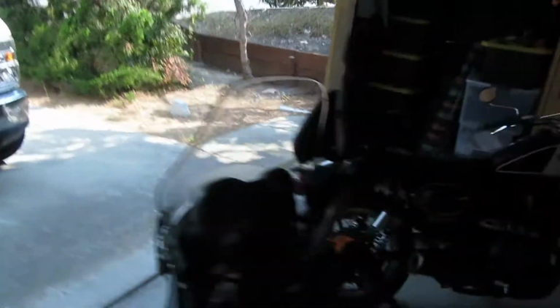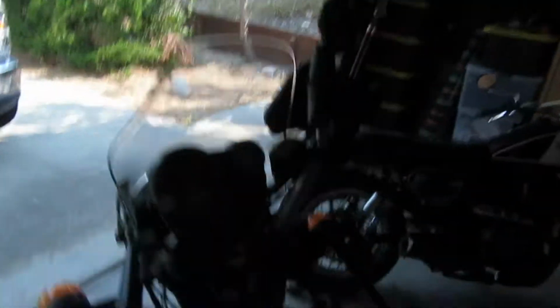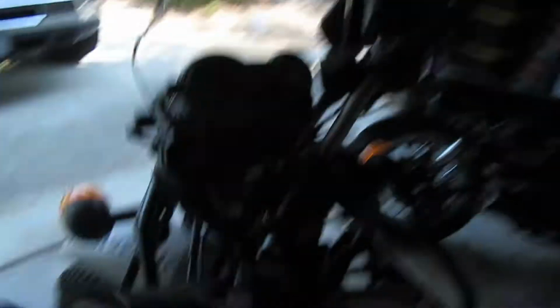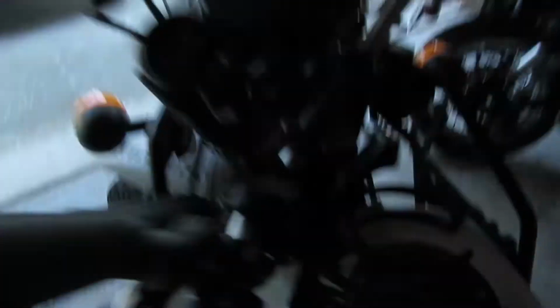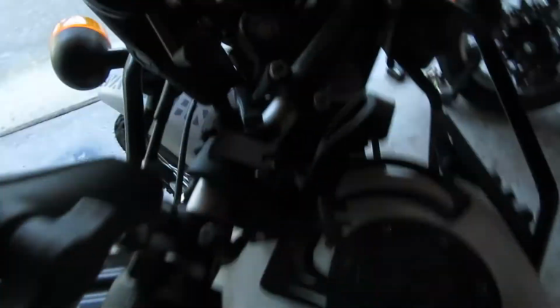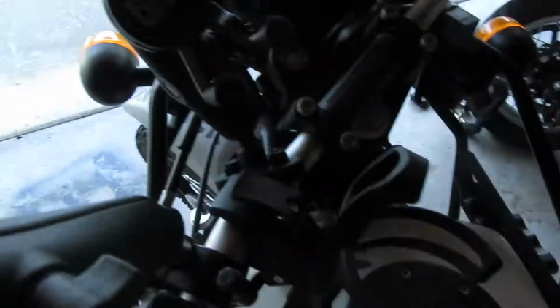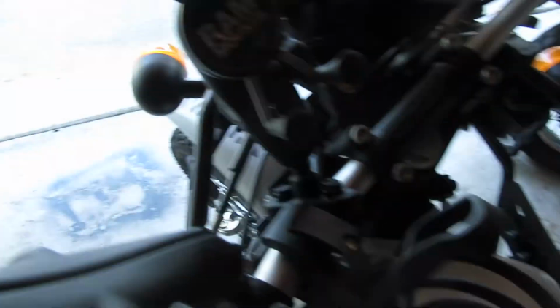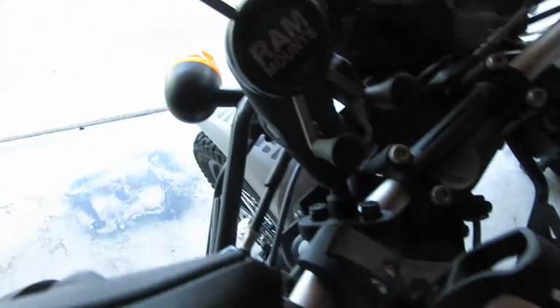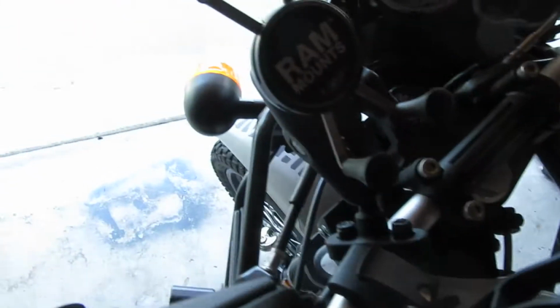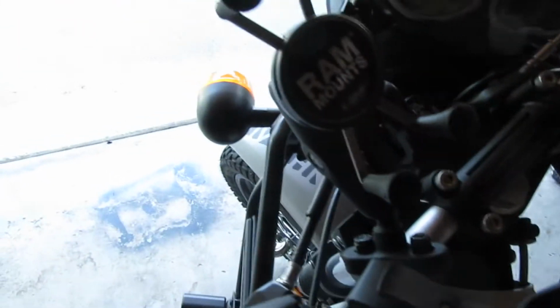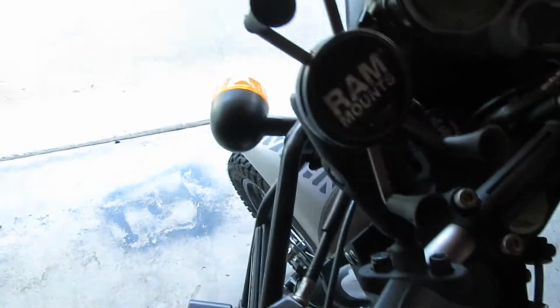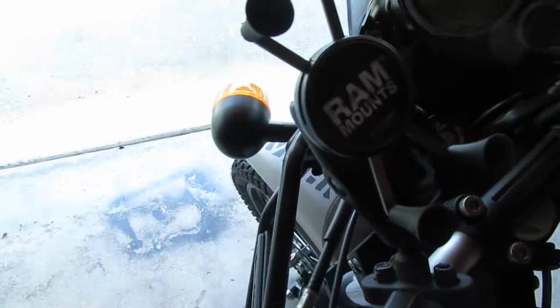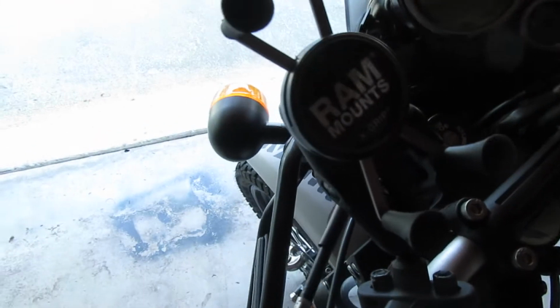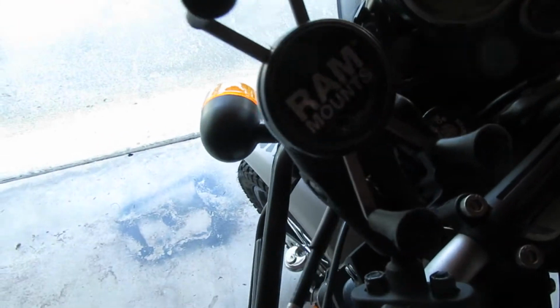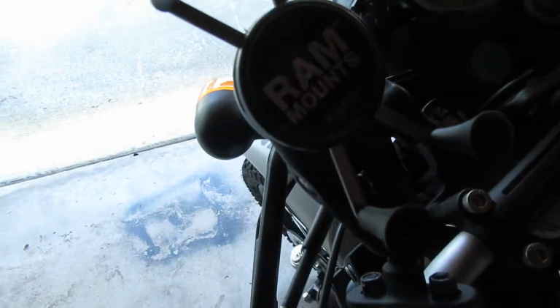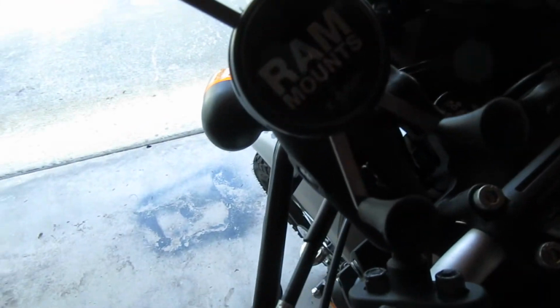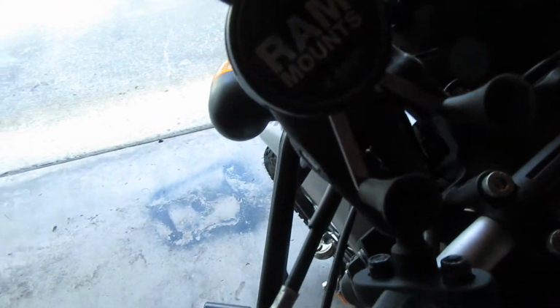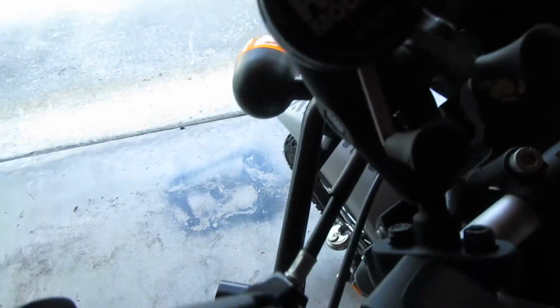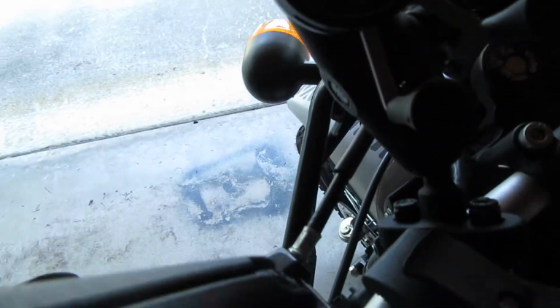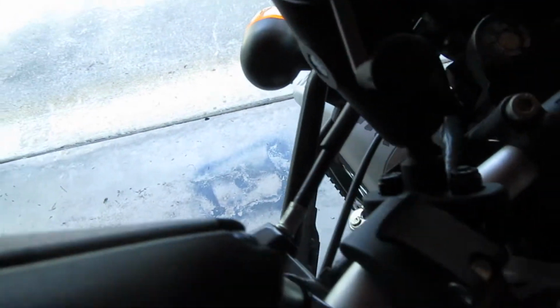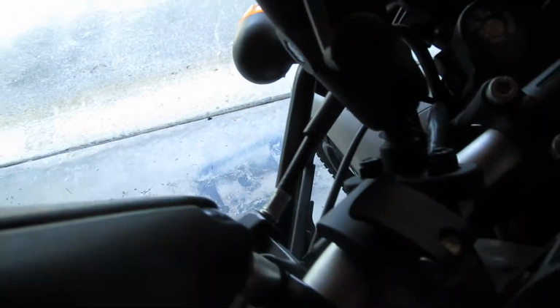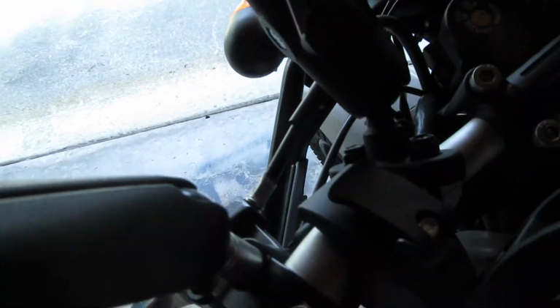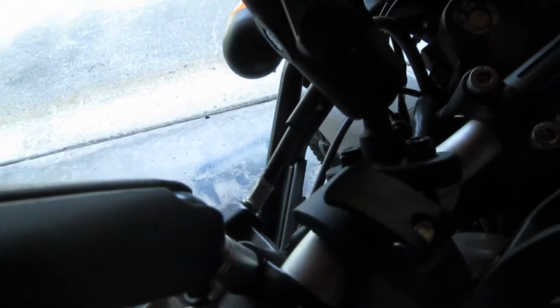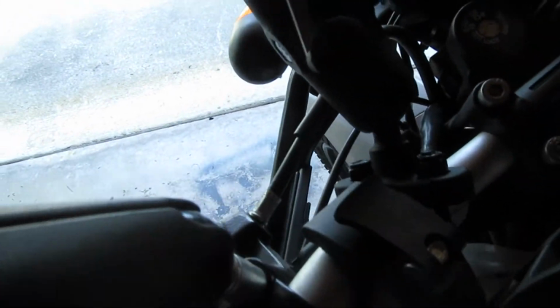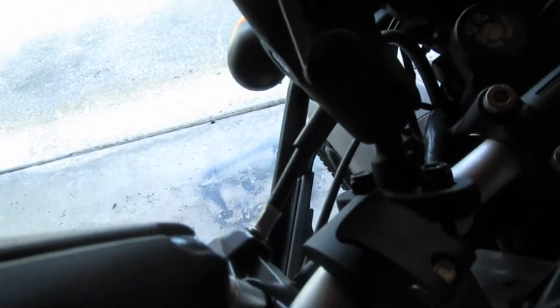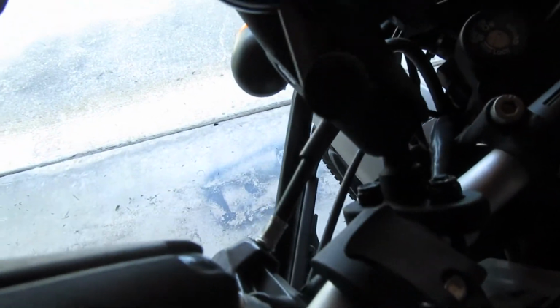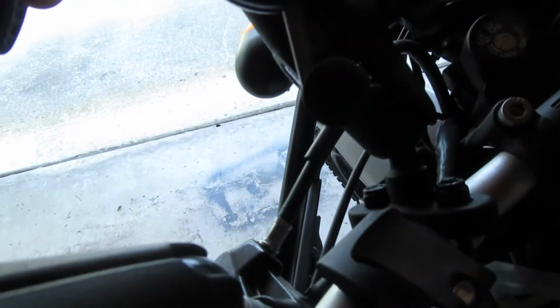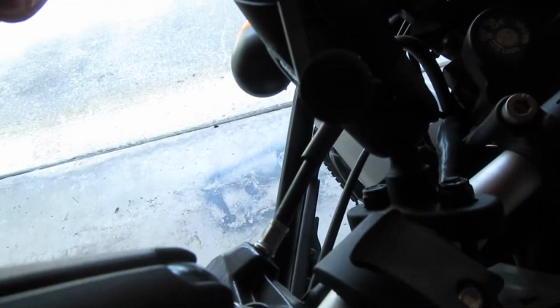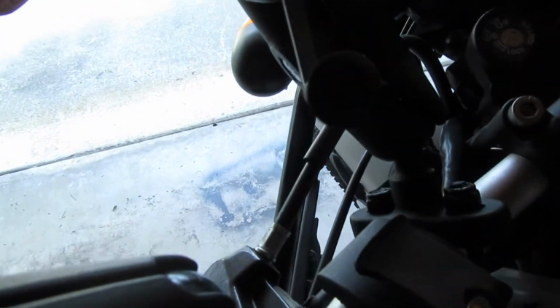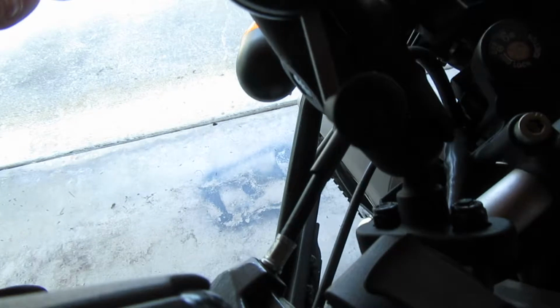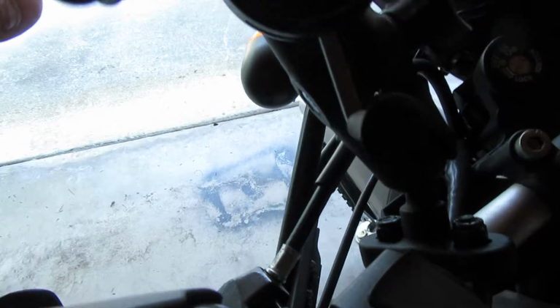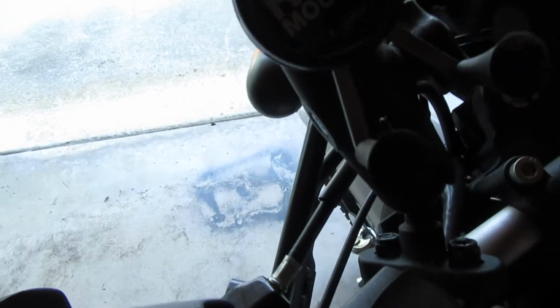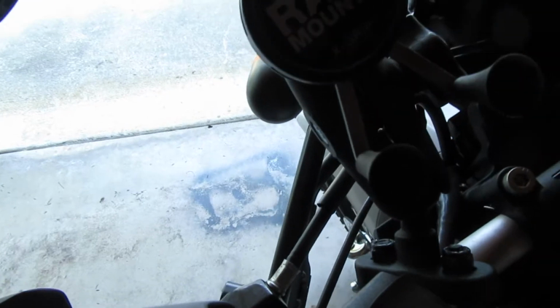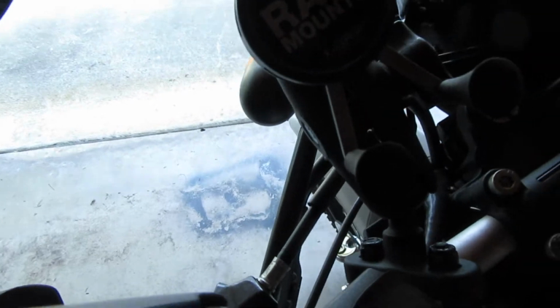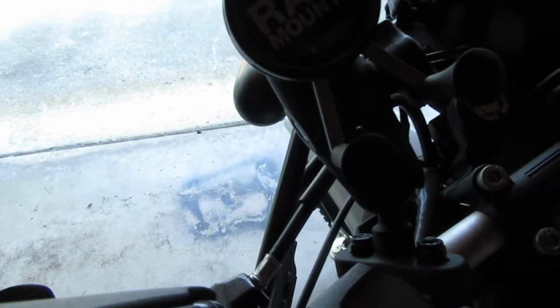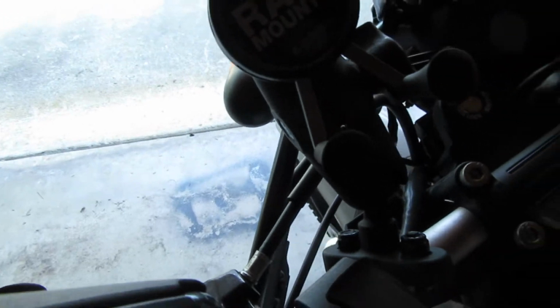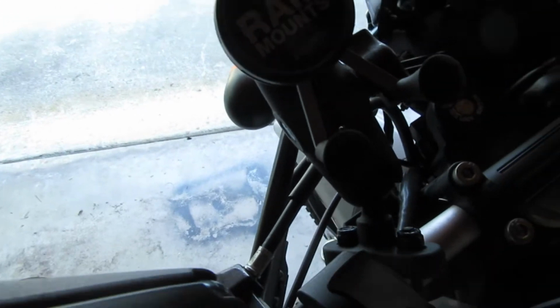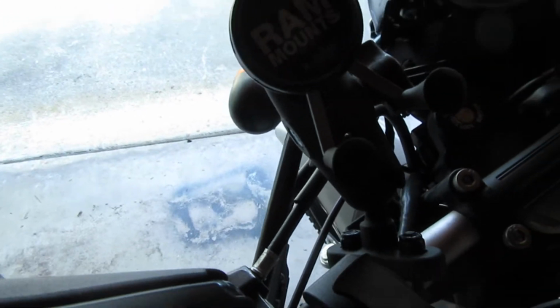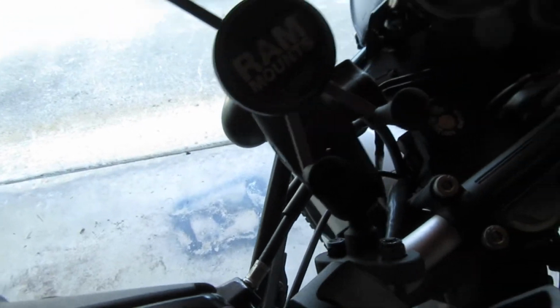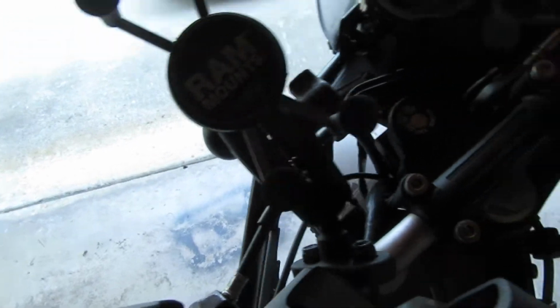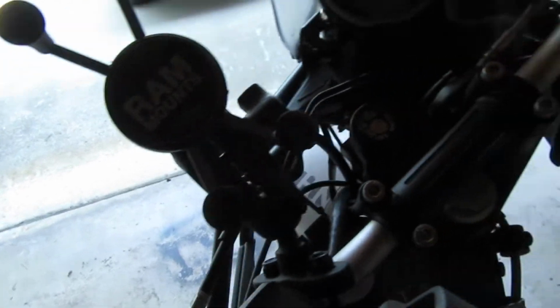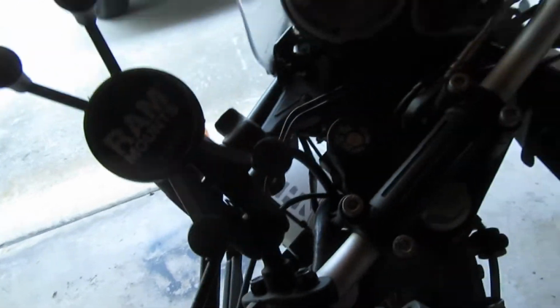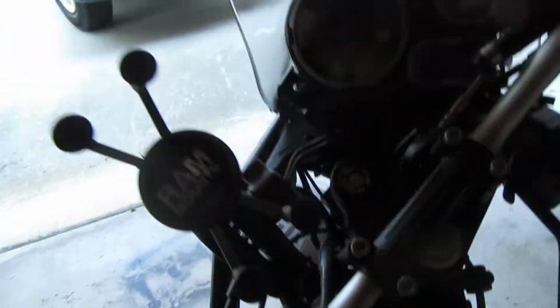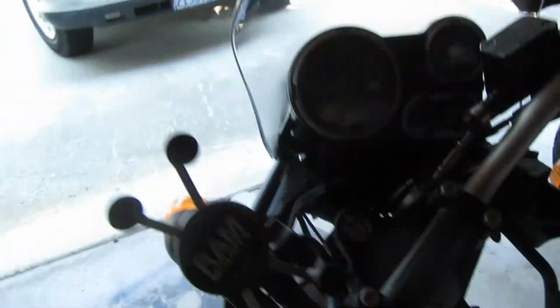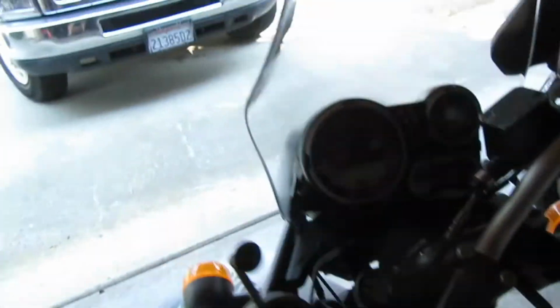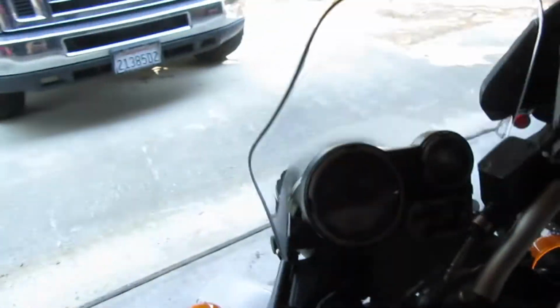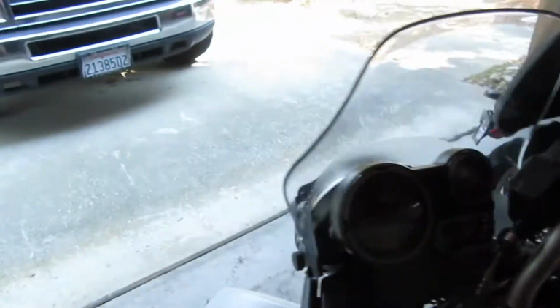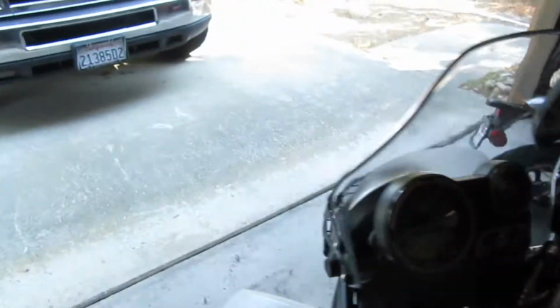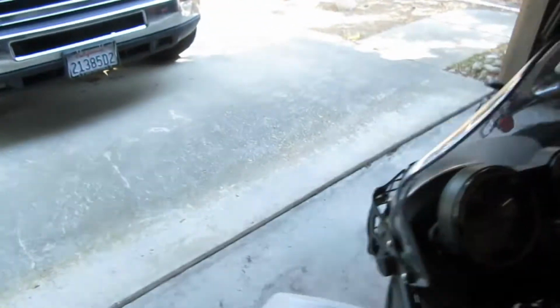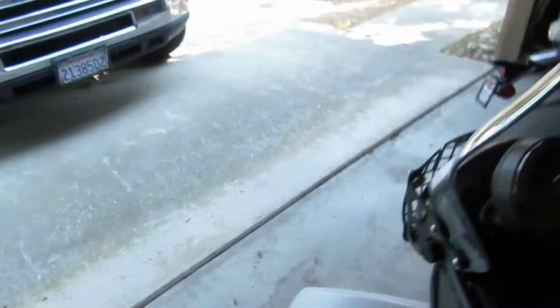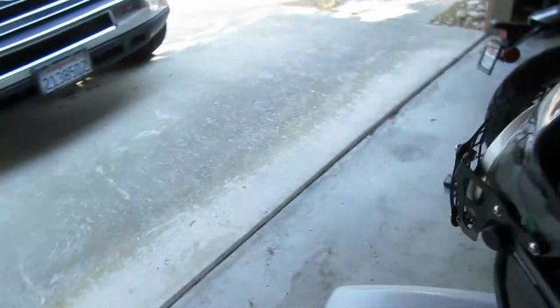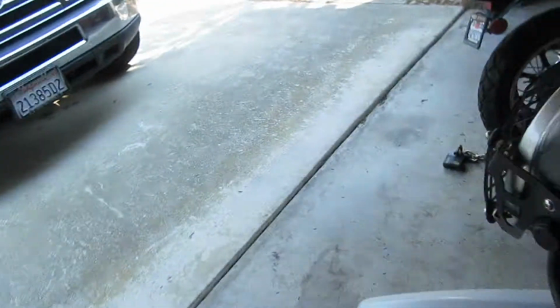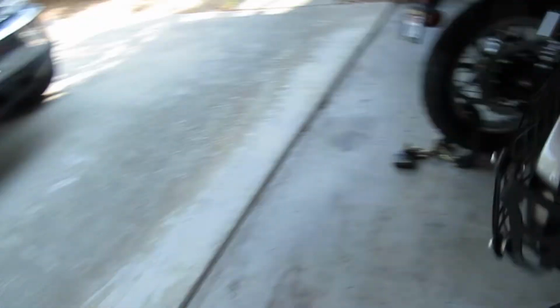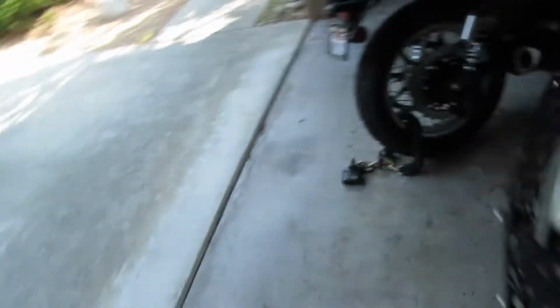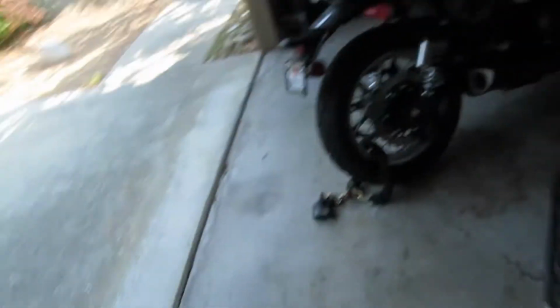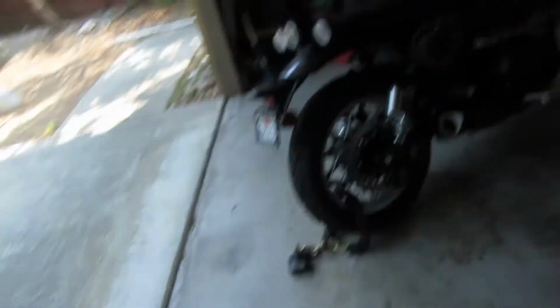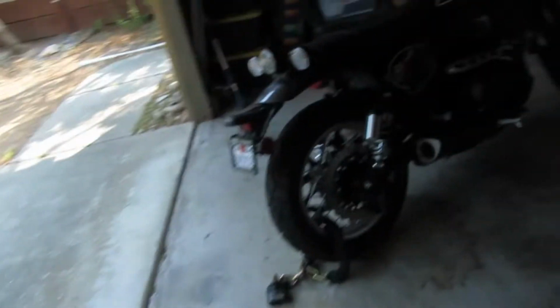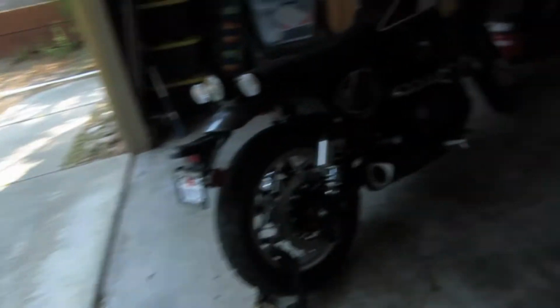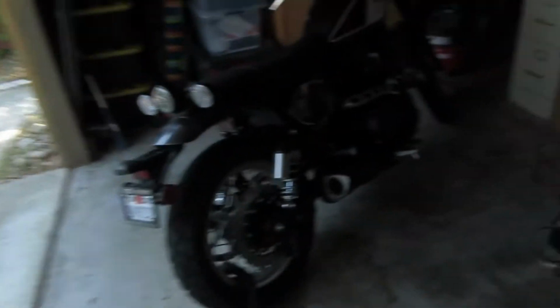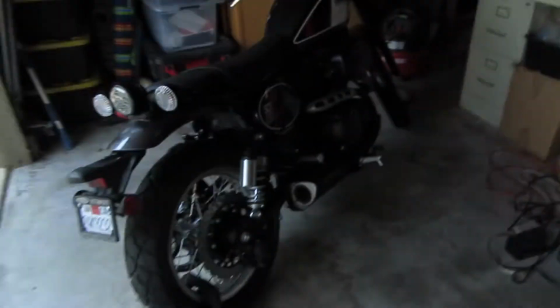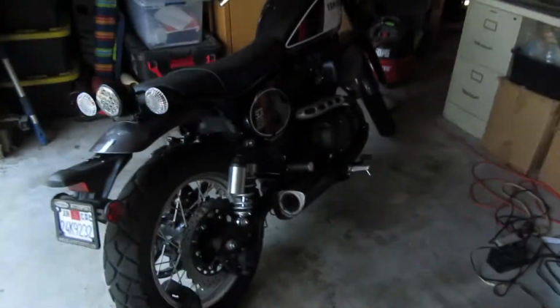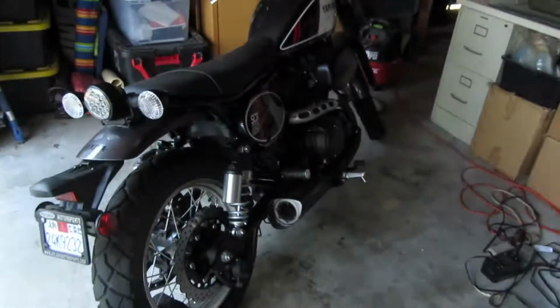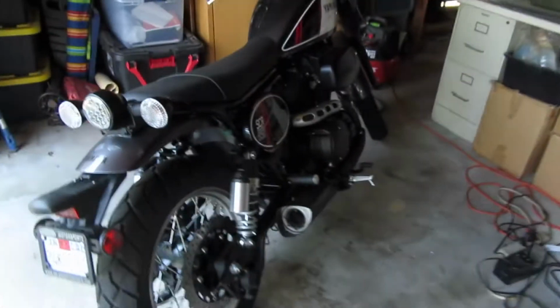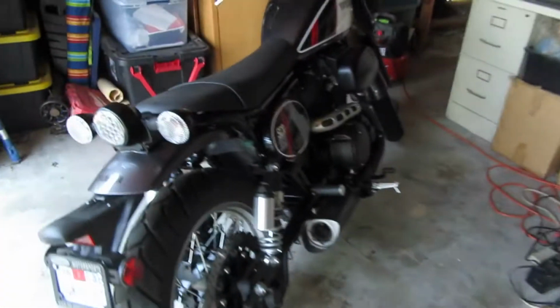There's my other one on the Himalayan - the RAM mount. They're good, but I want something more low profile for the Yamaha.